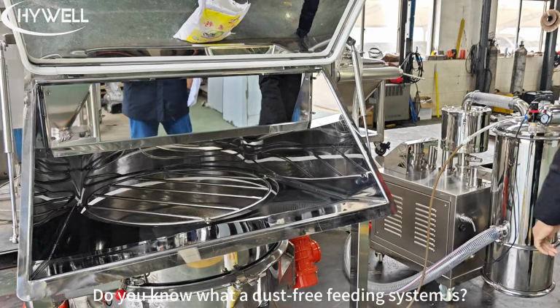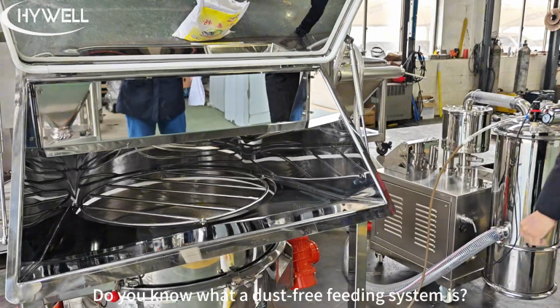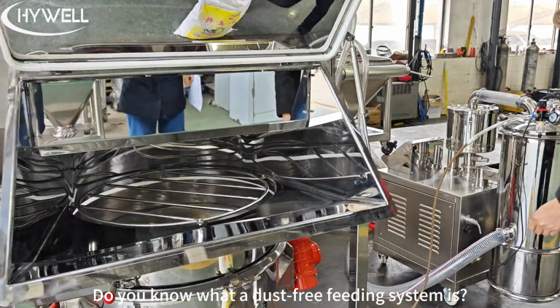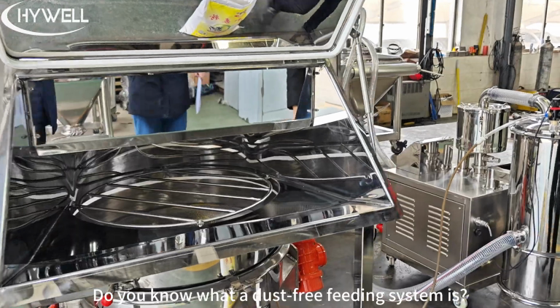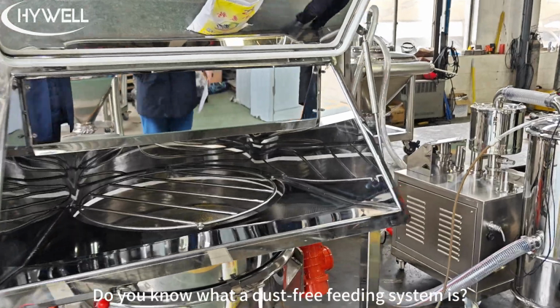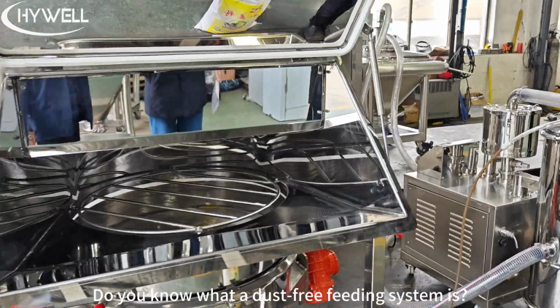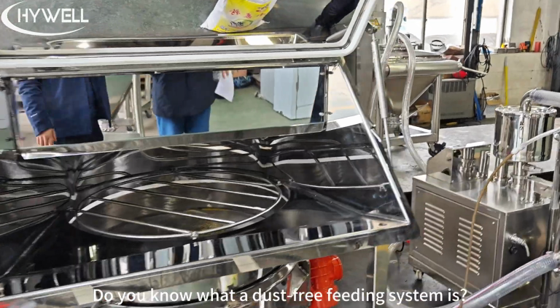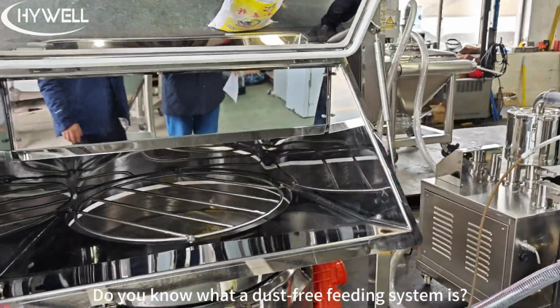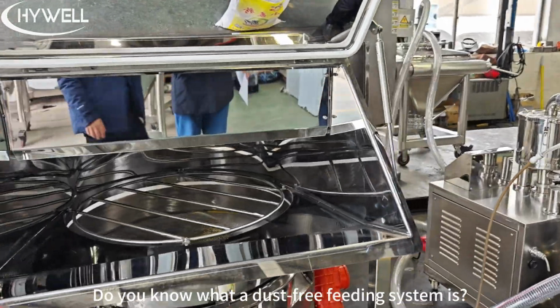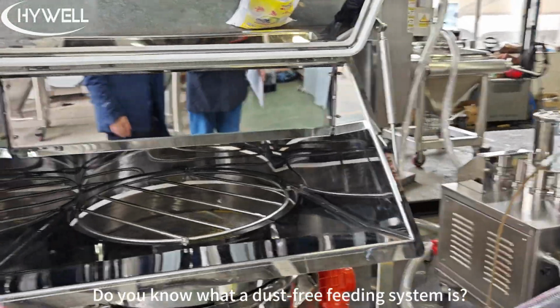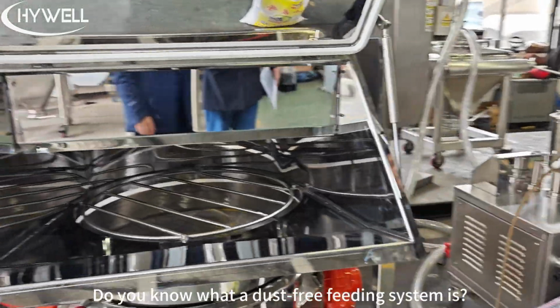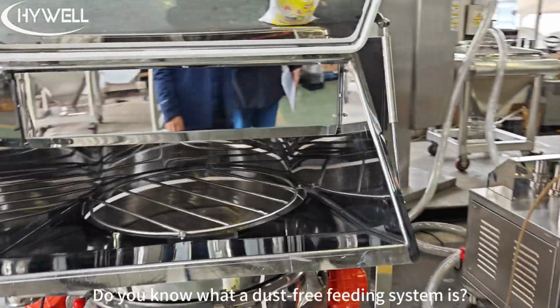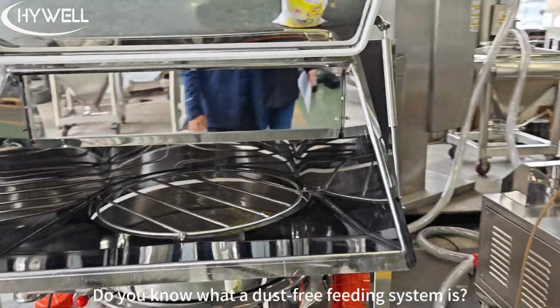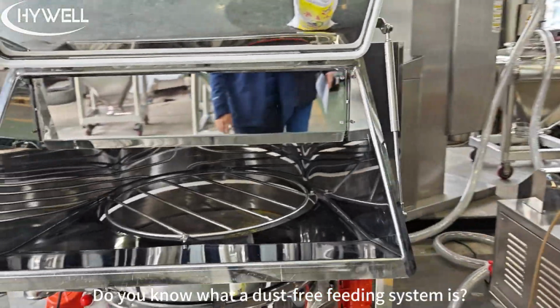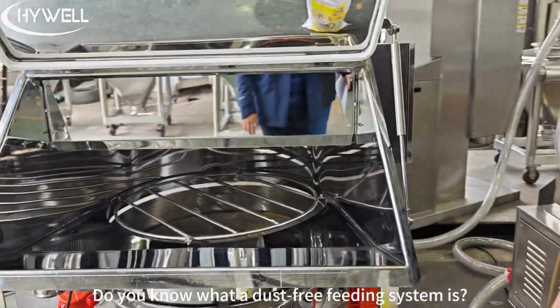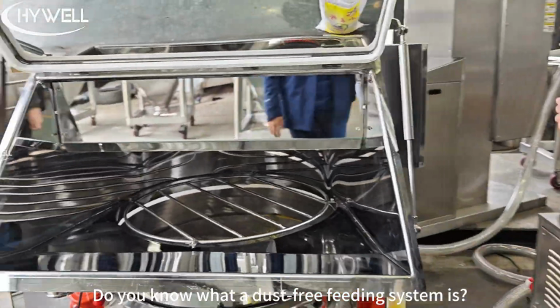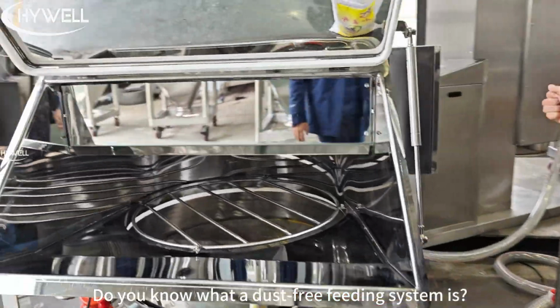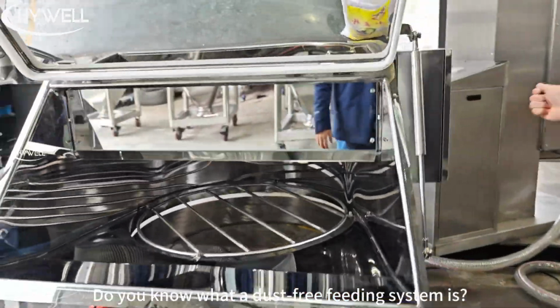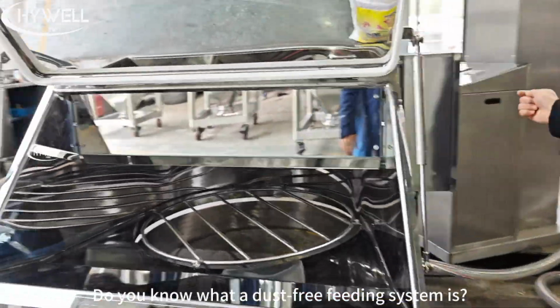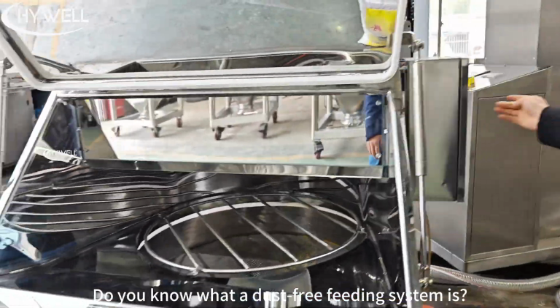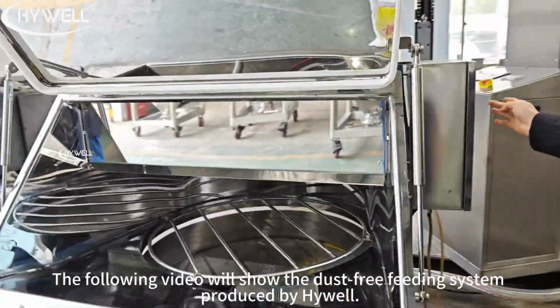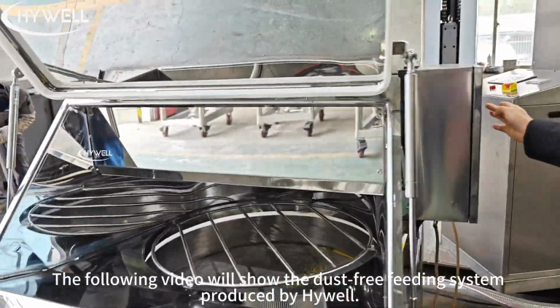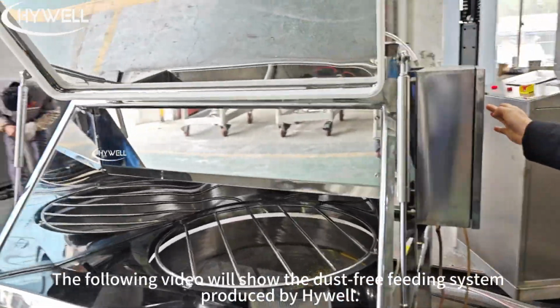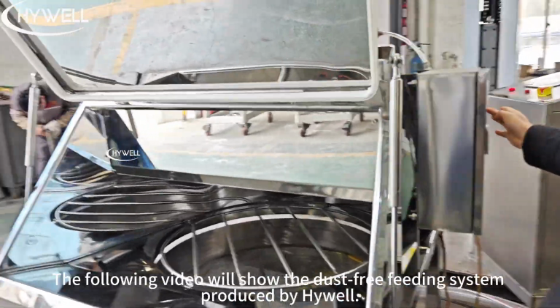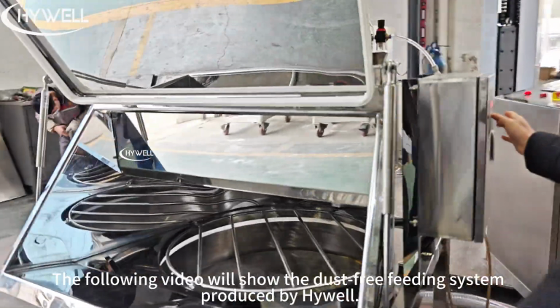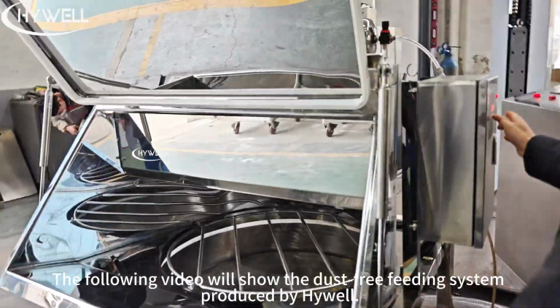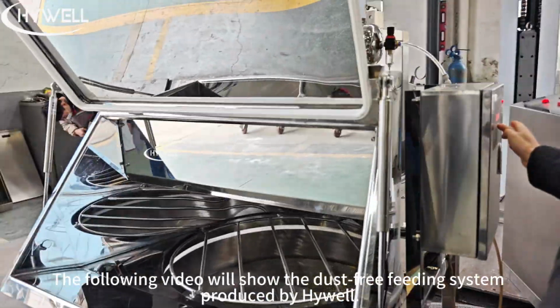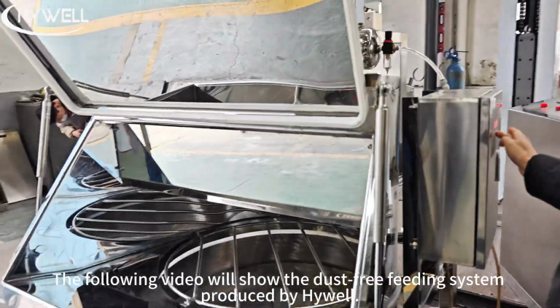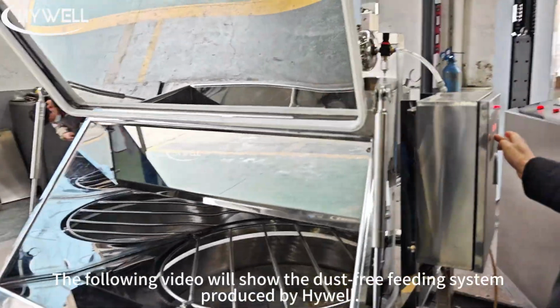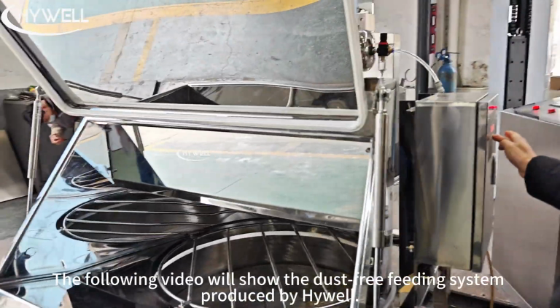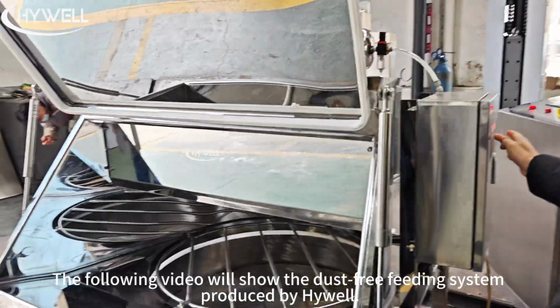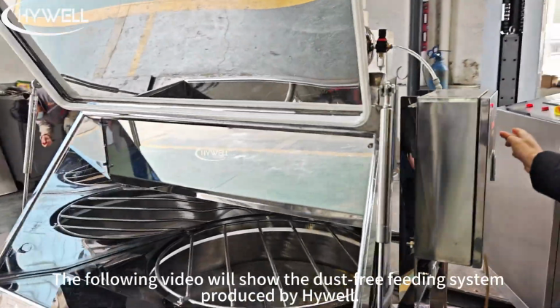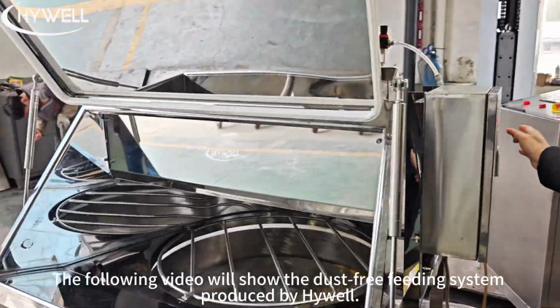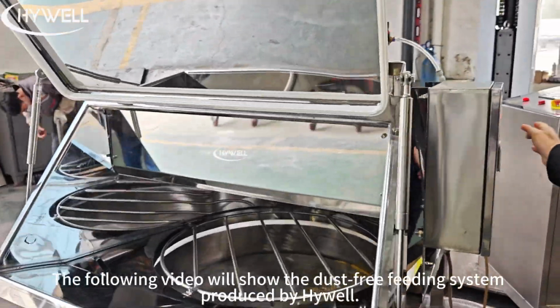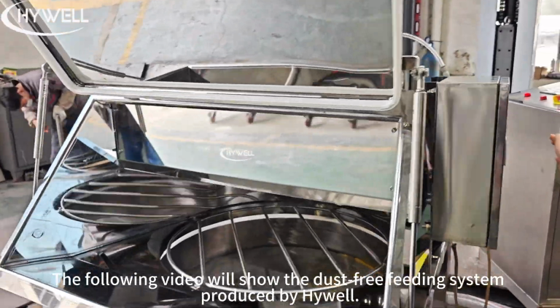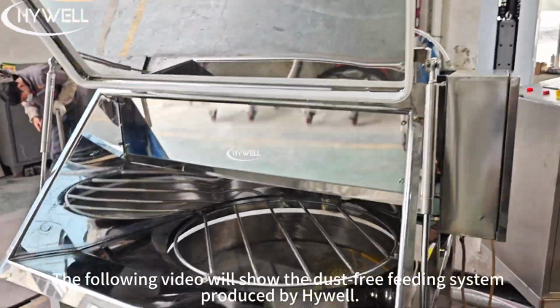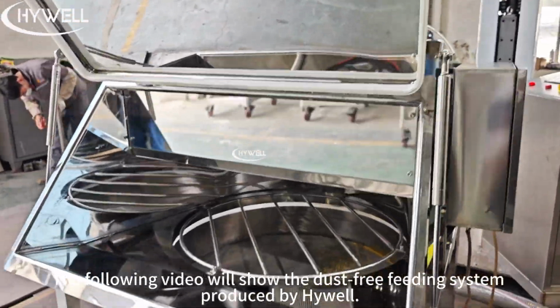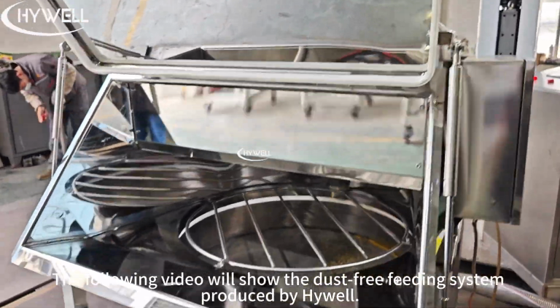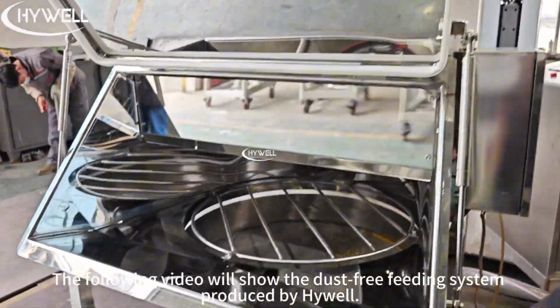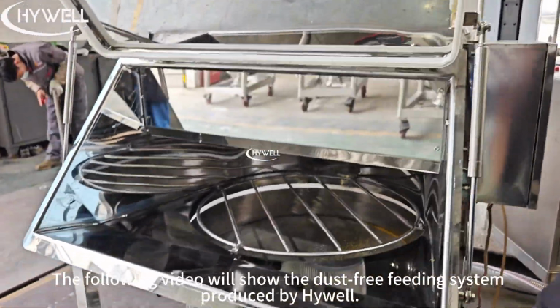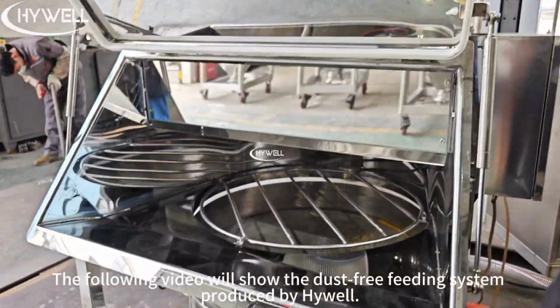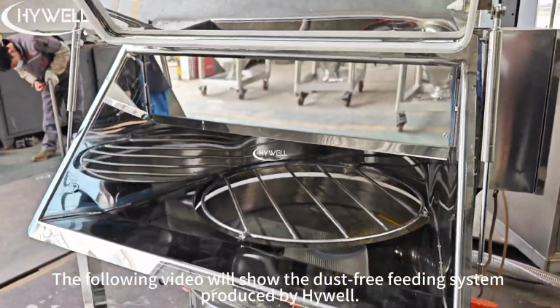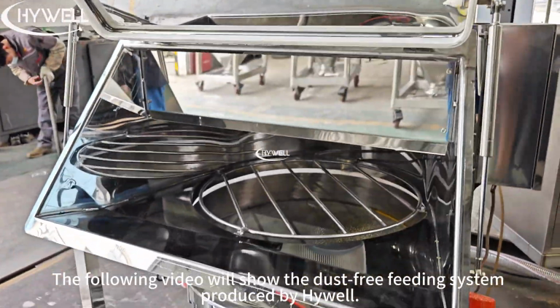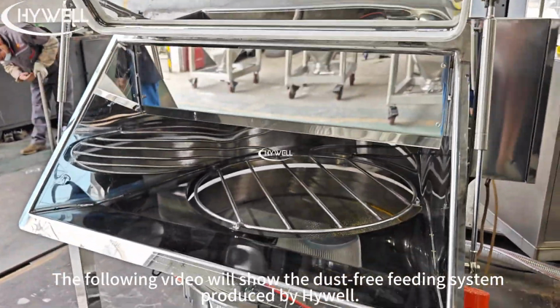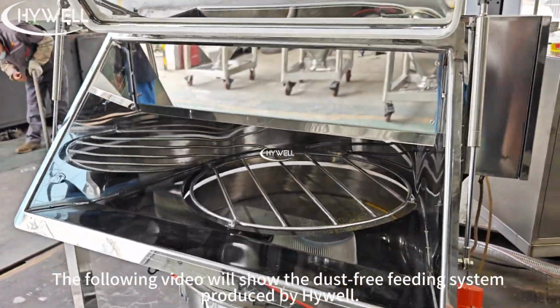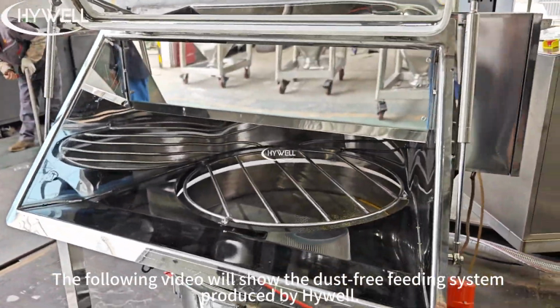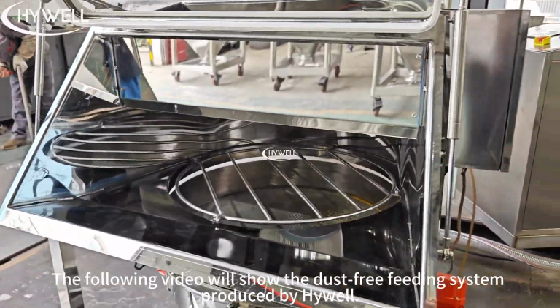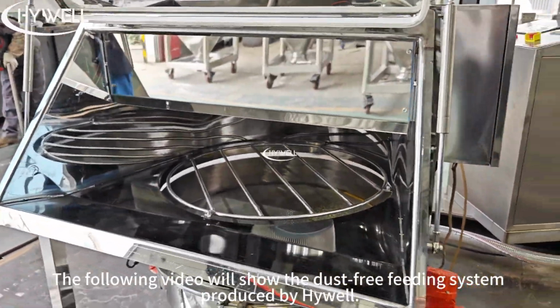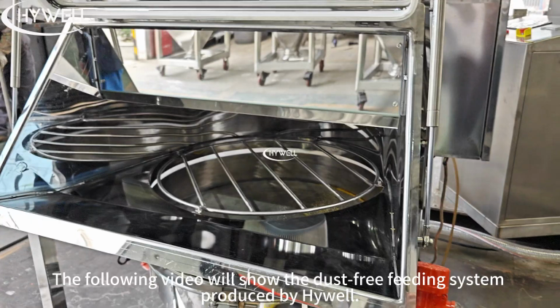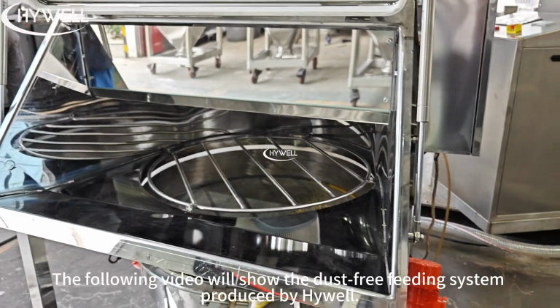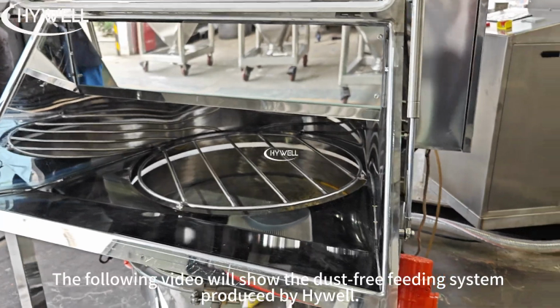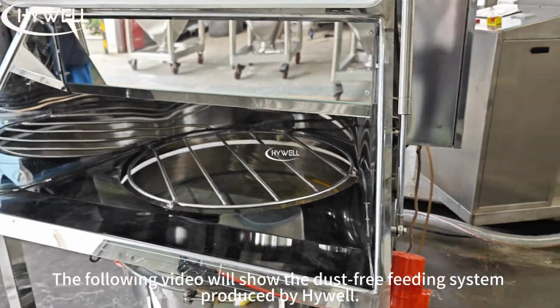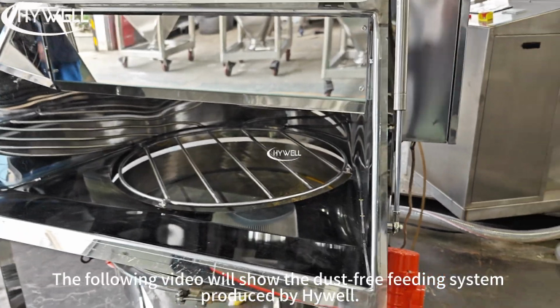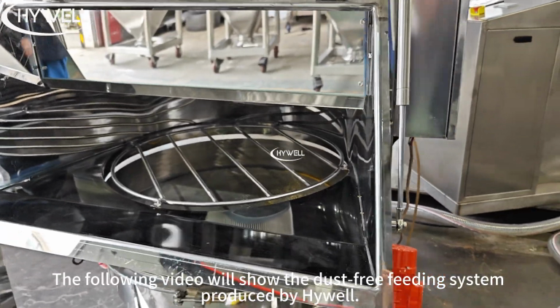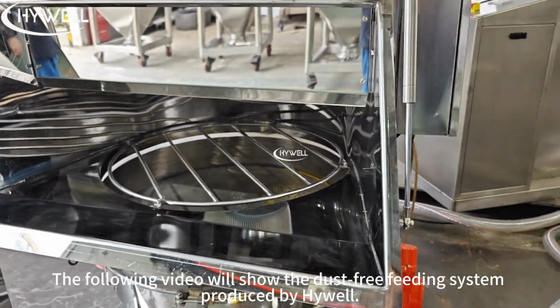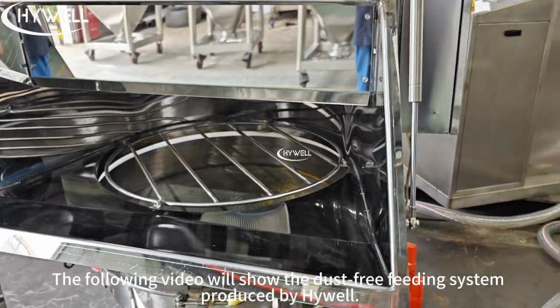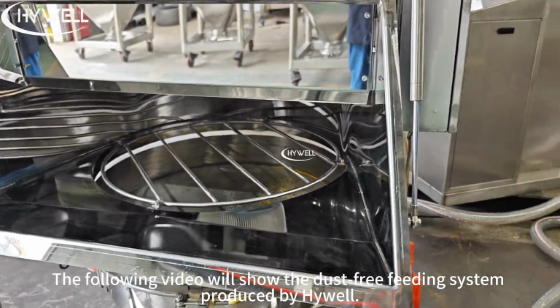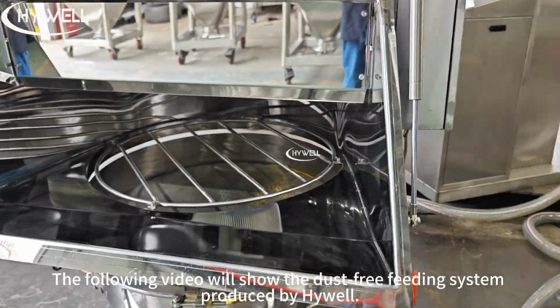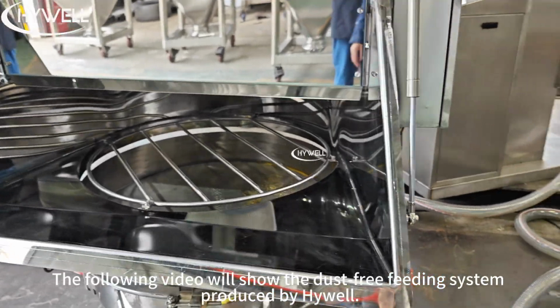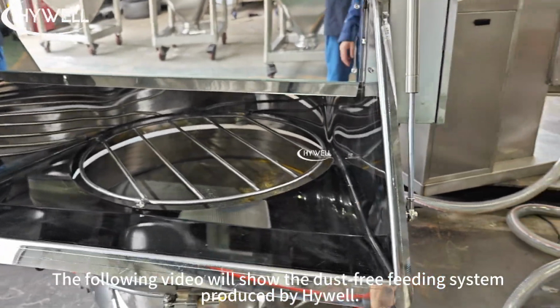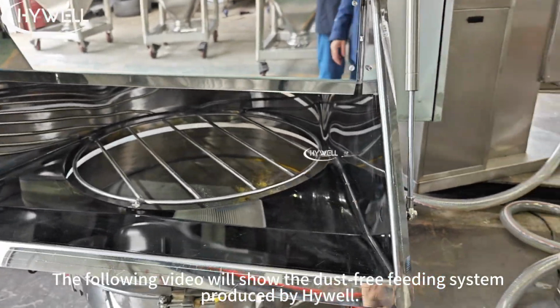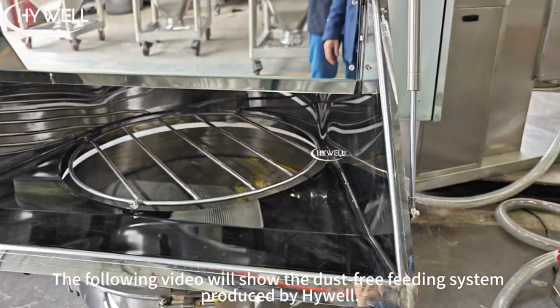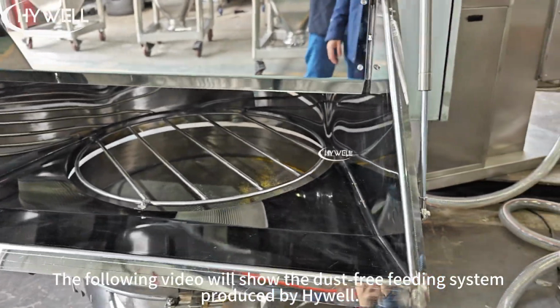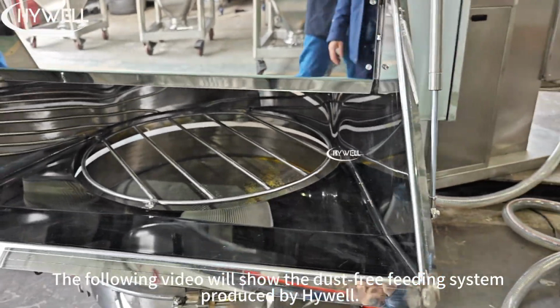Do you know what a dust-free feeding system is? The following video will show the dust-free feeding system produced by HiWell.